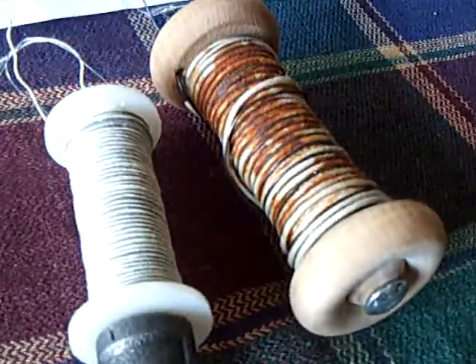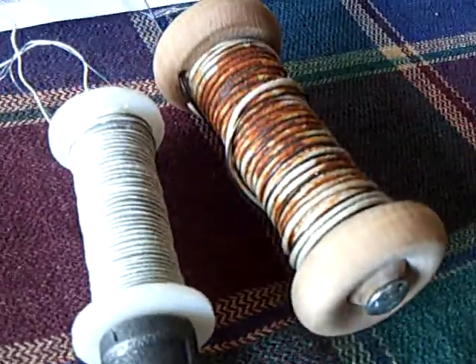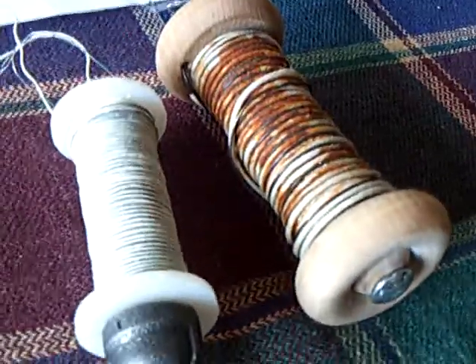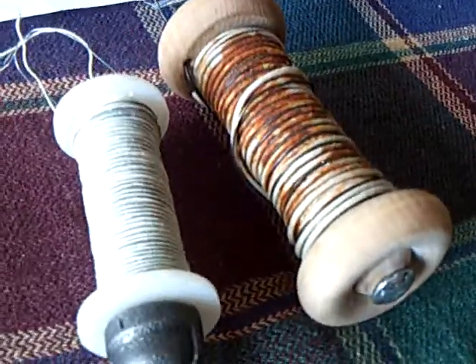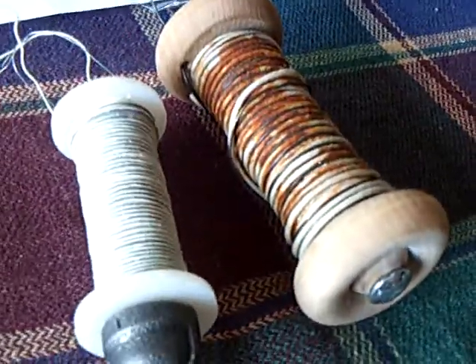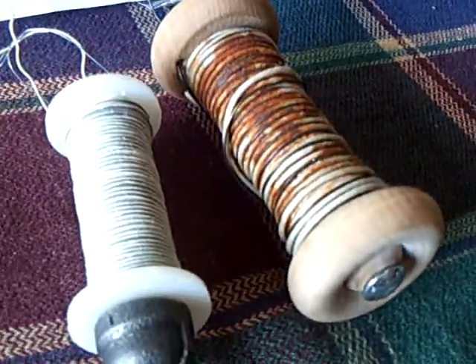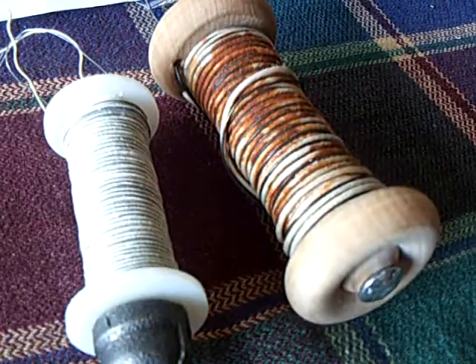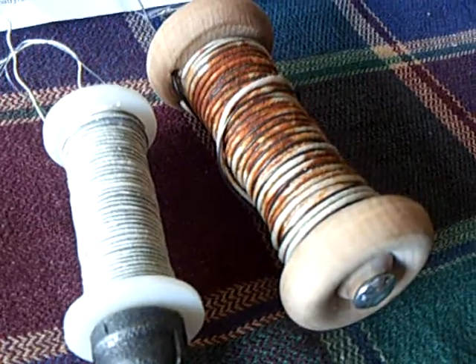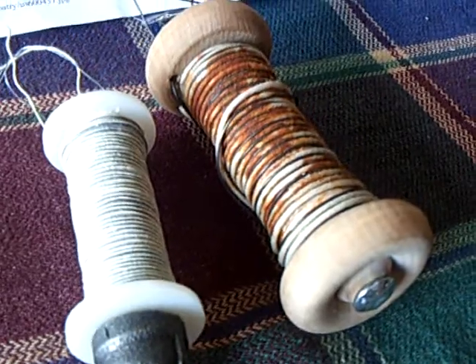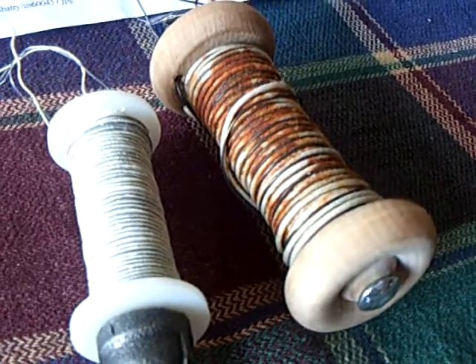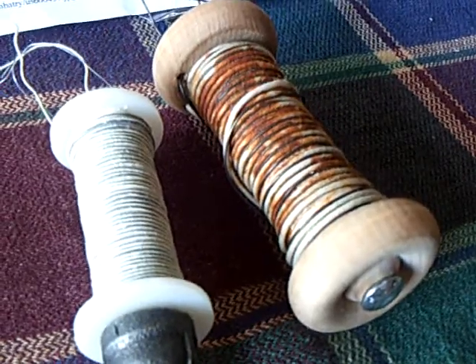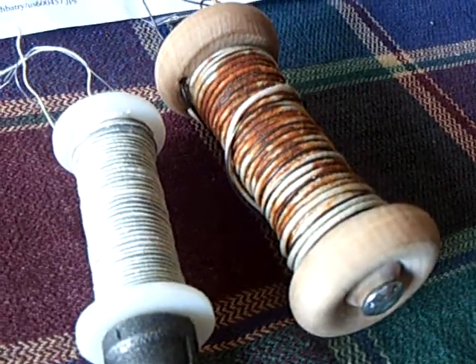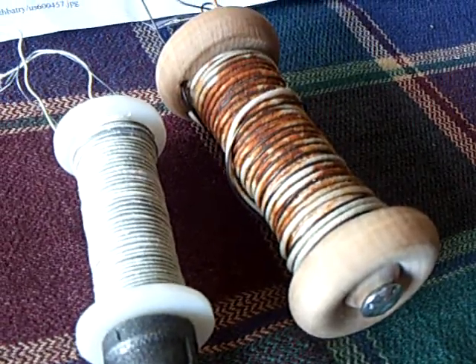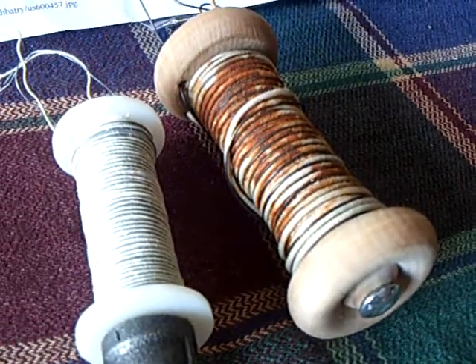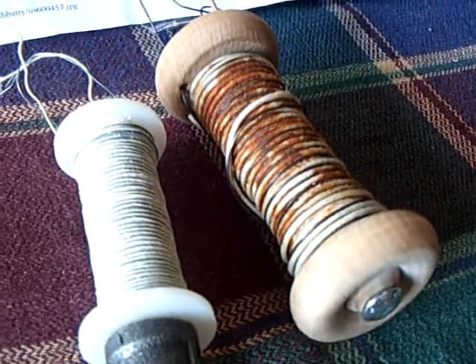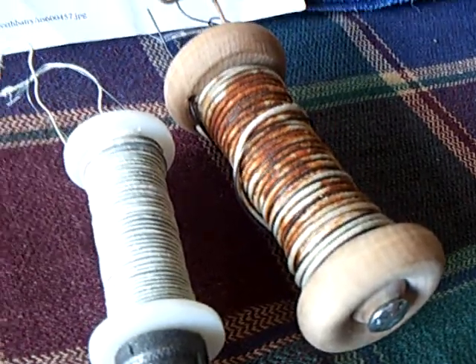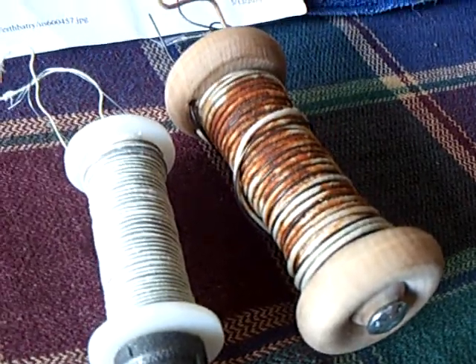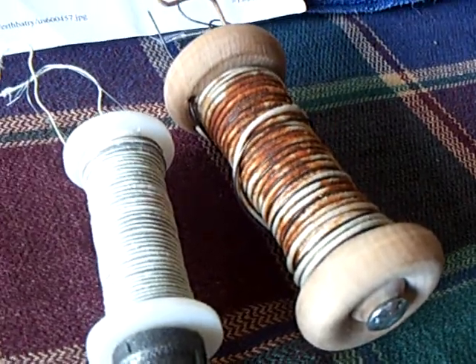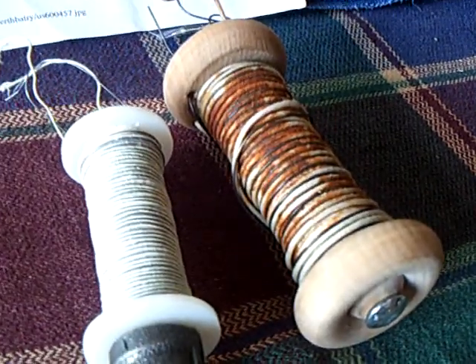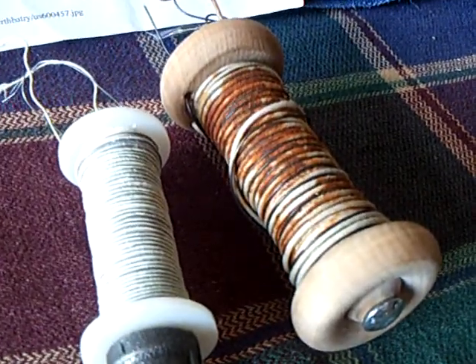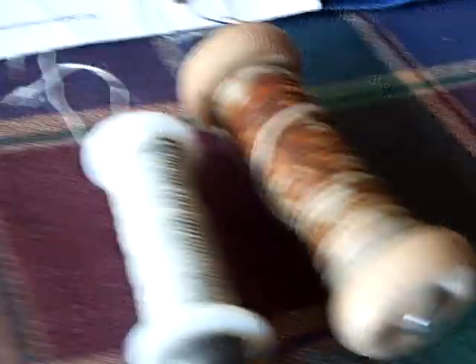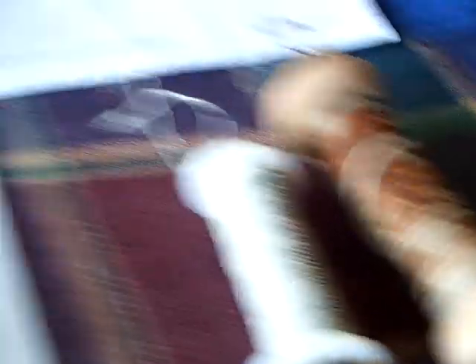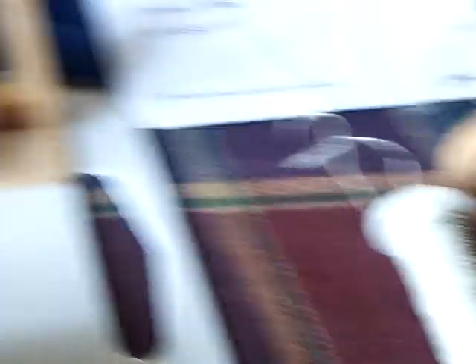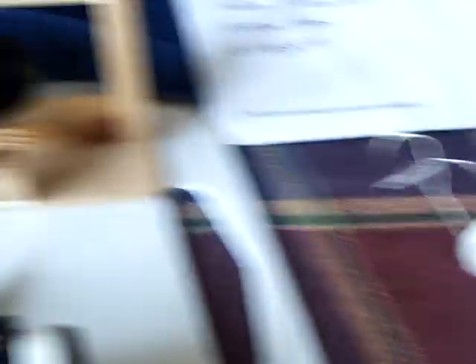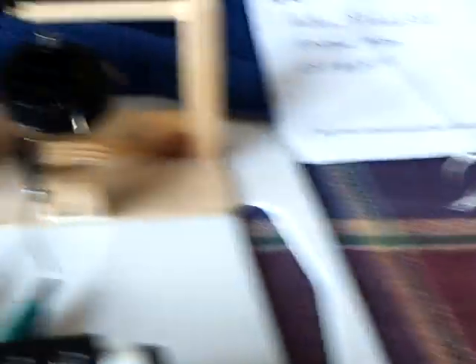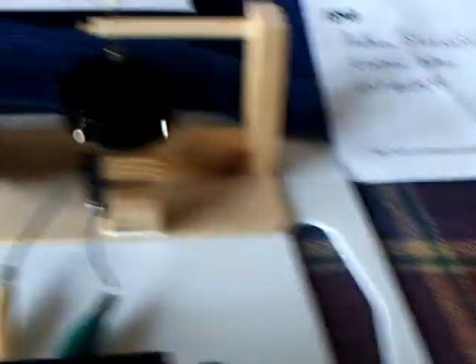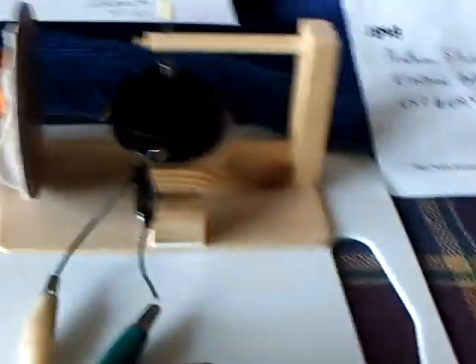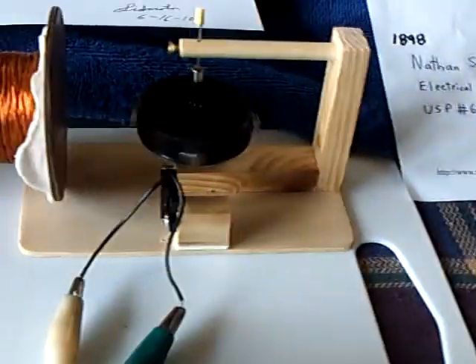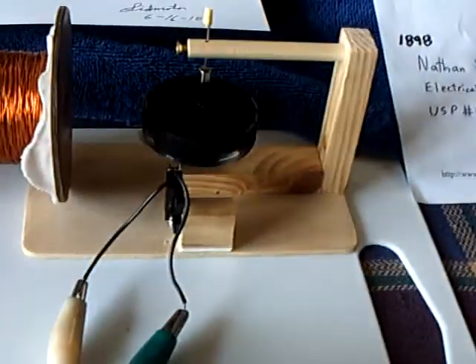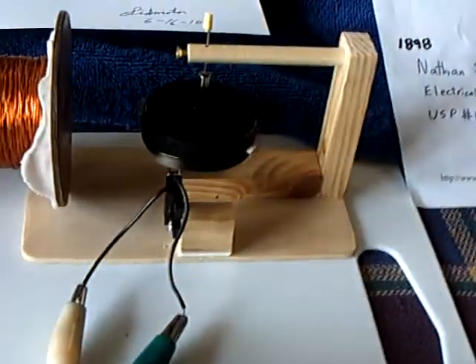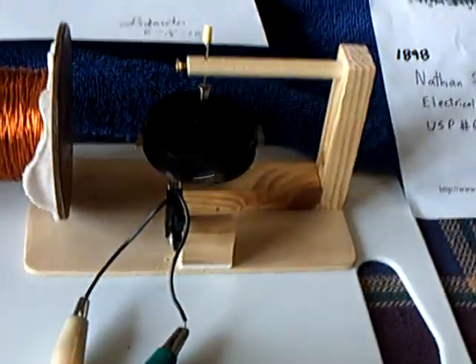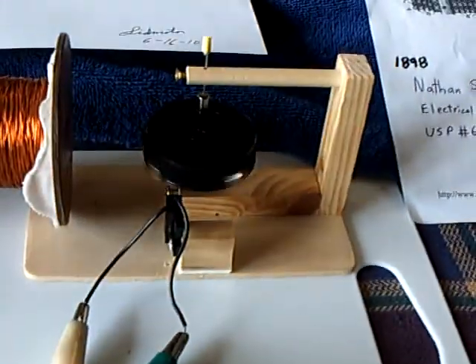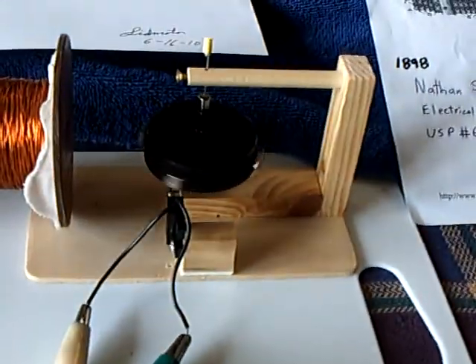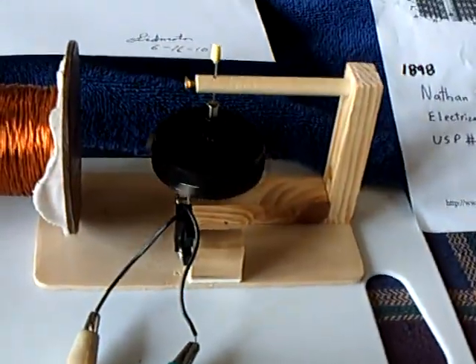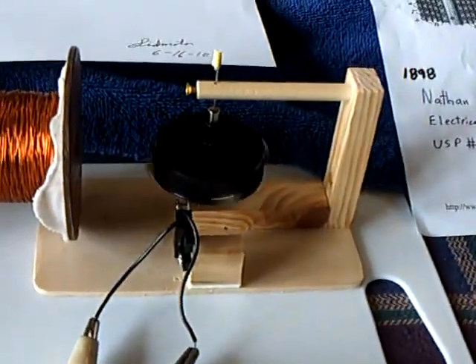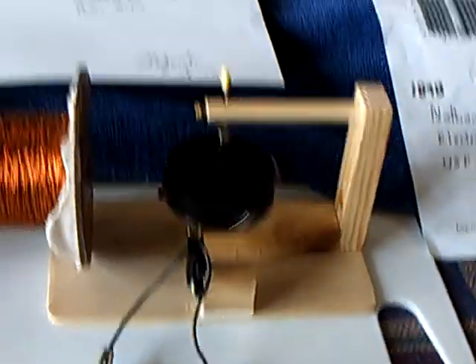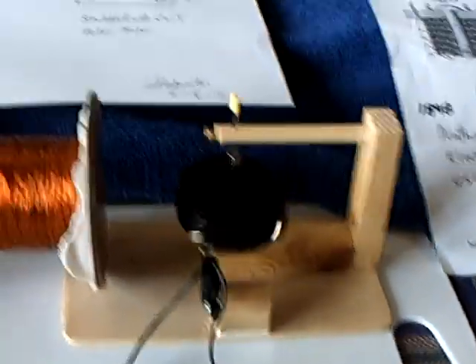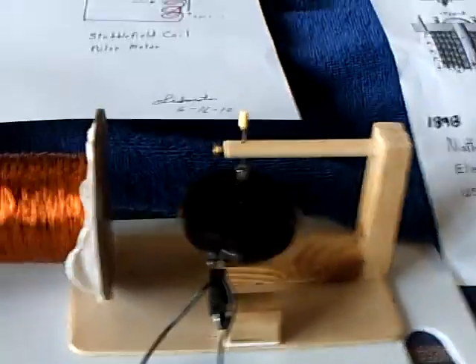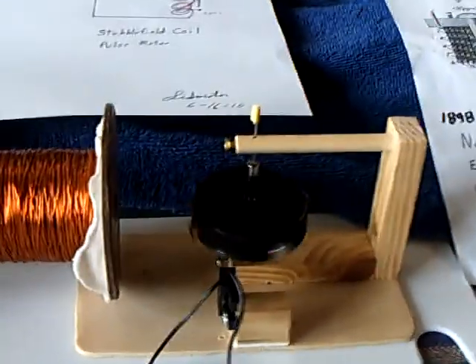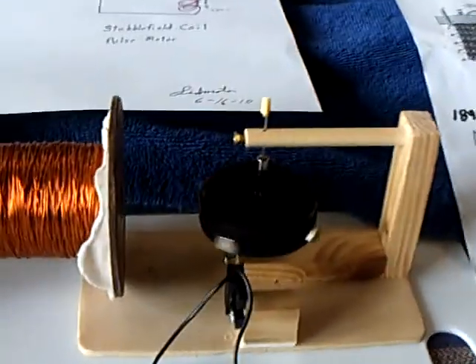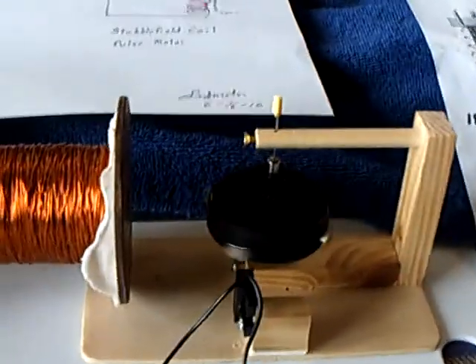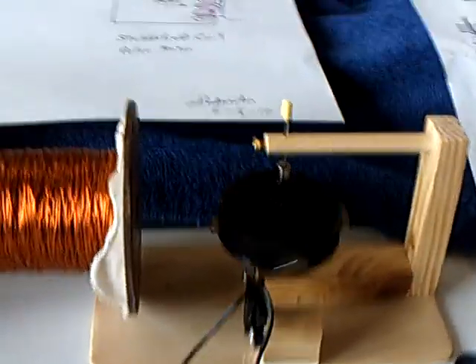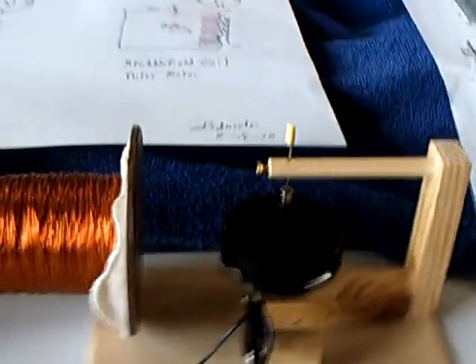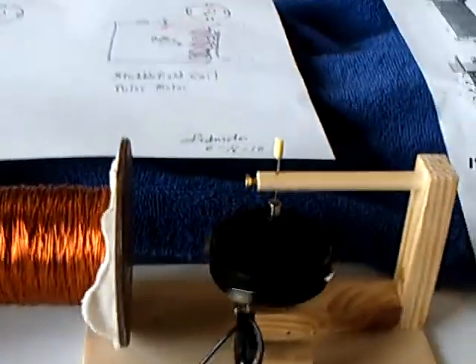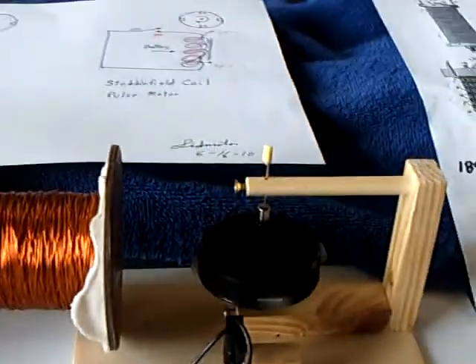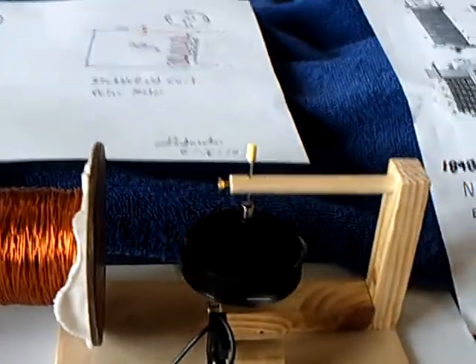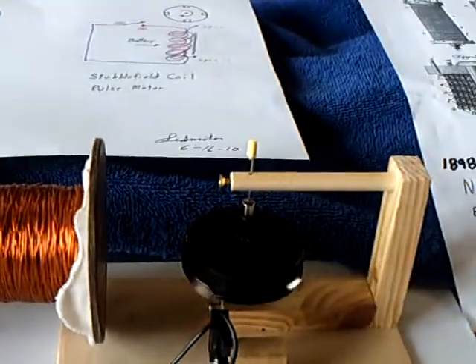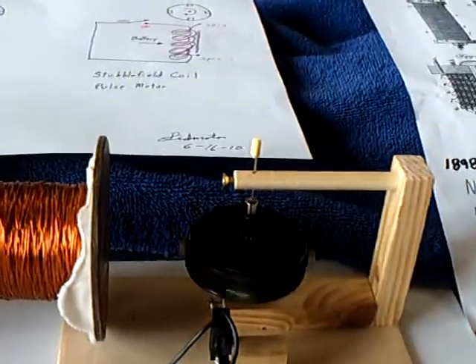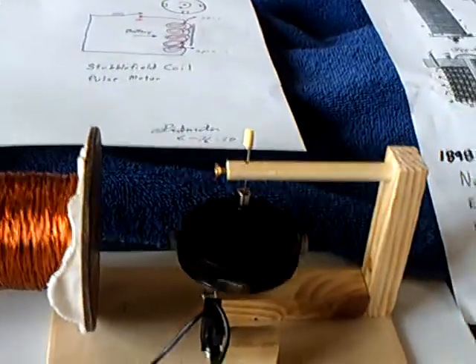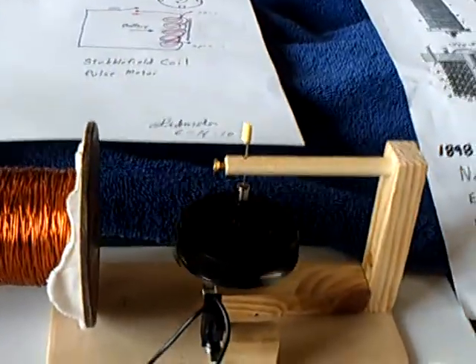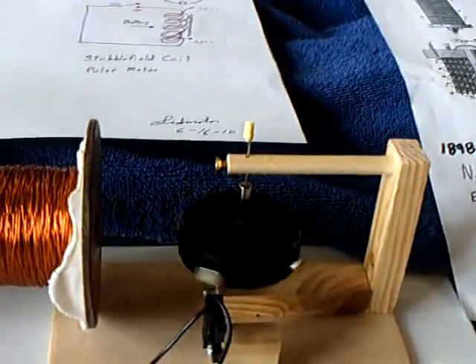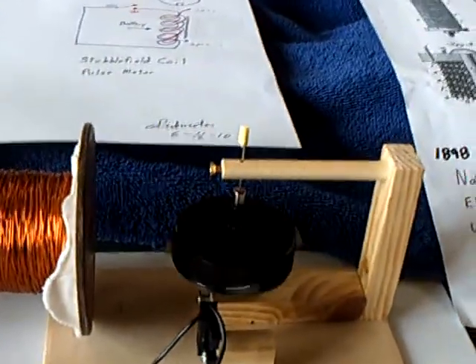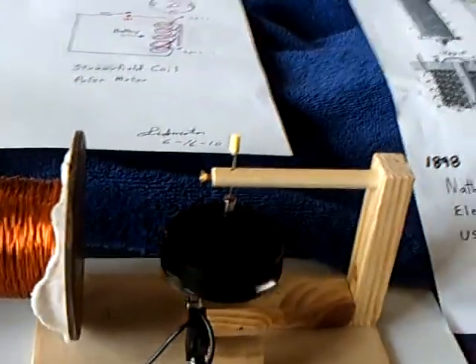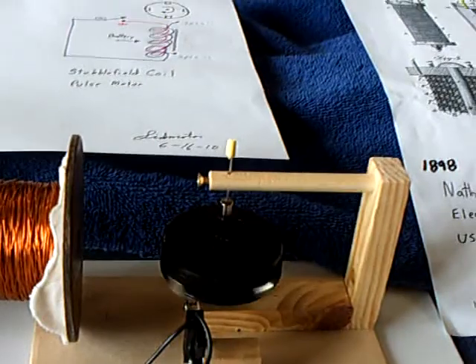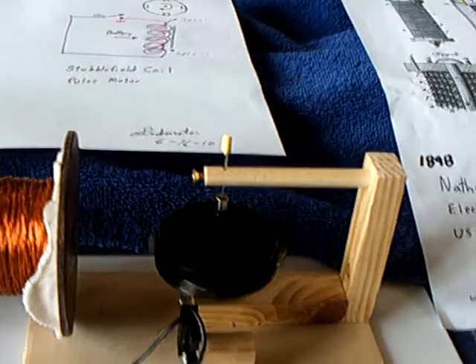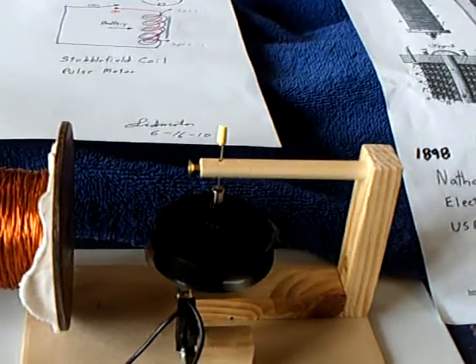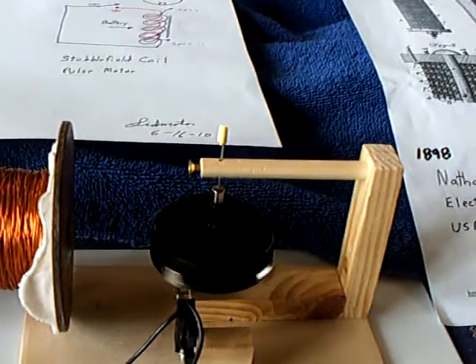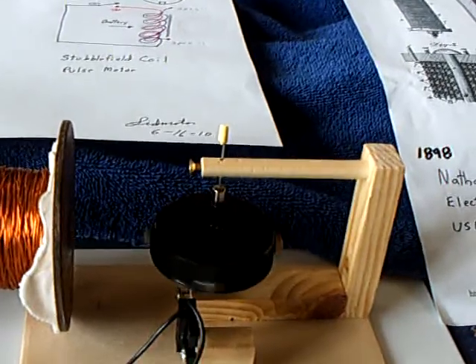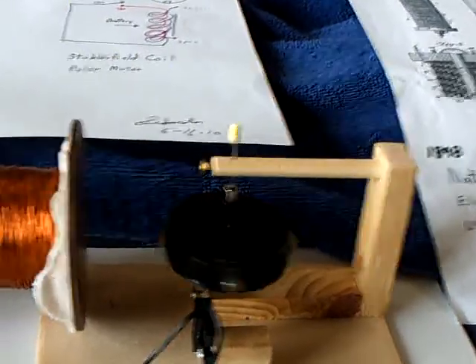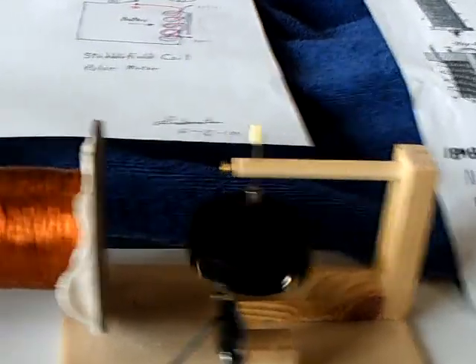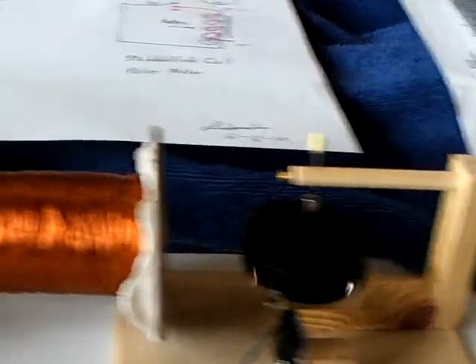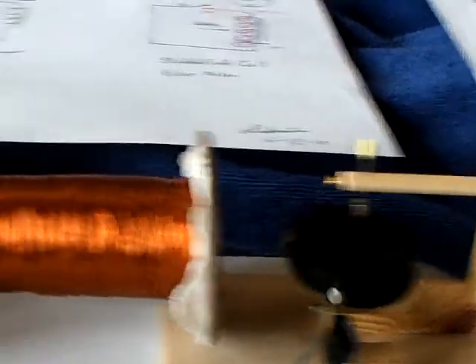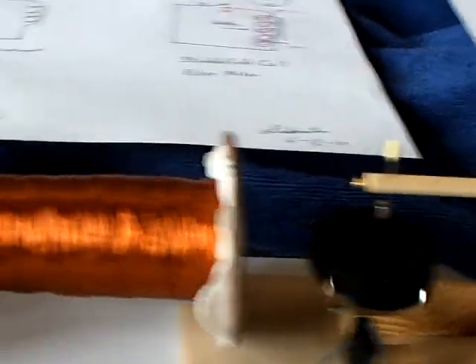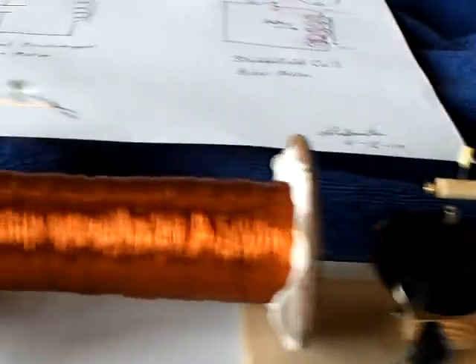But it stays there, and that's what I find real interesting — the magnetic effect stays there too.